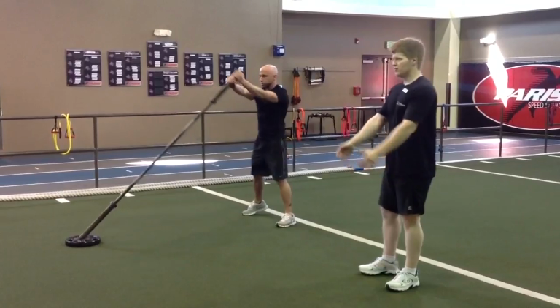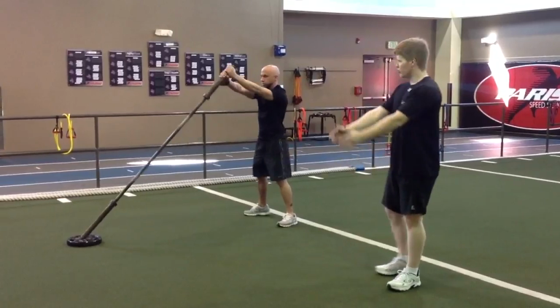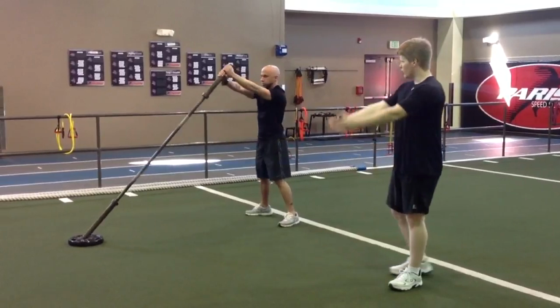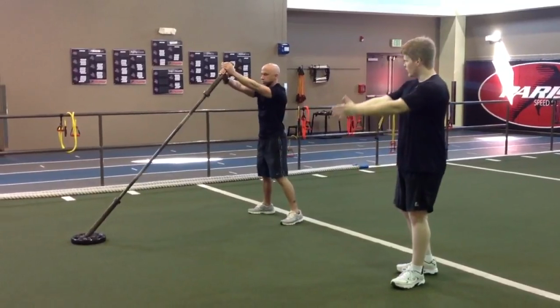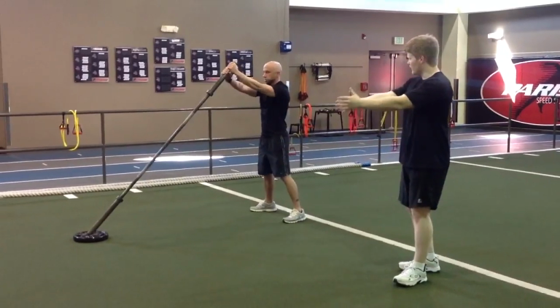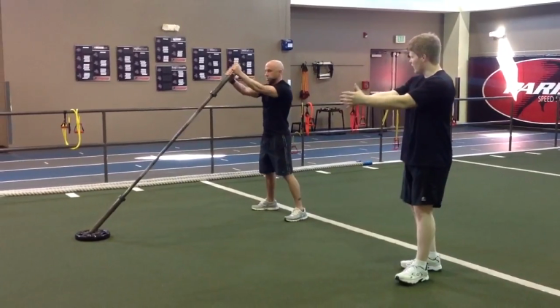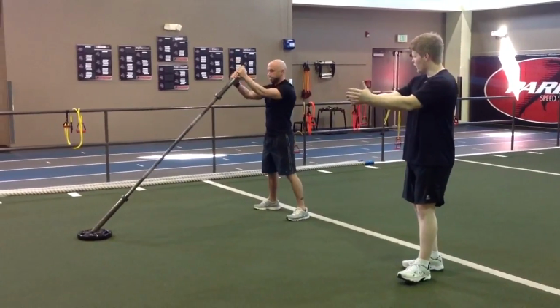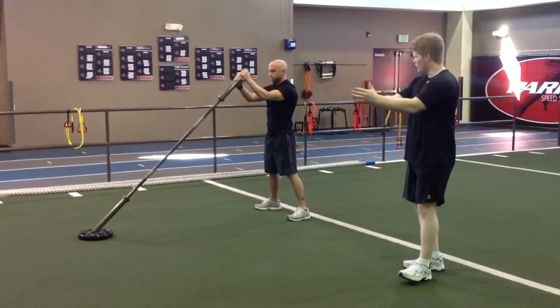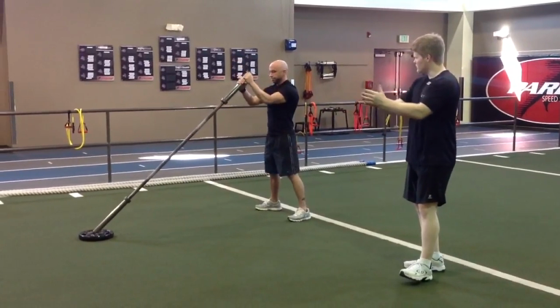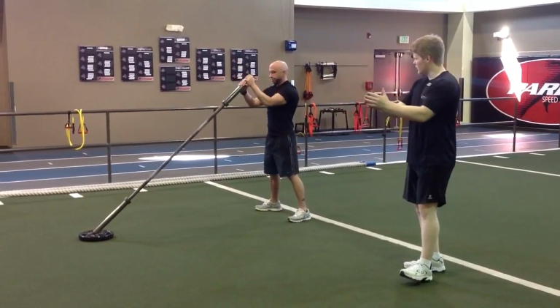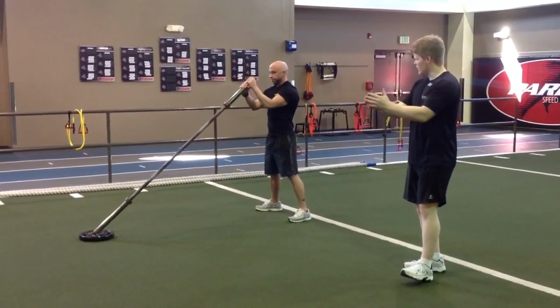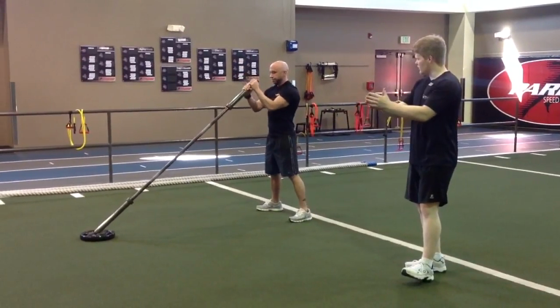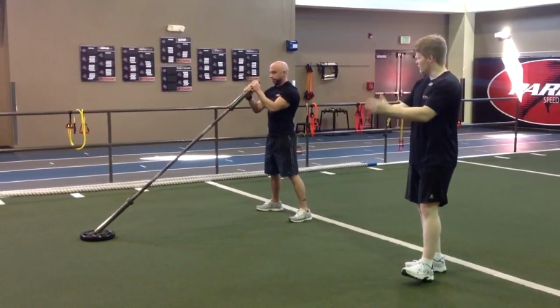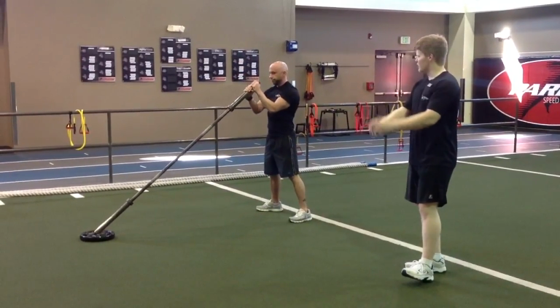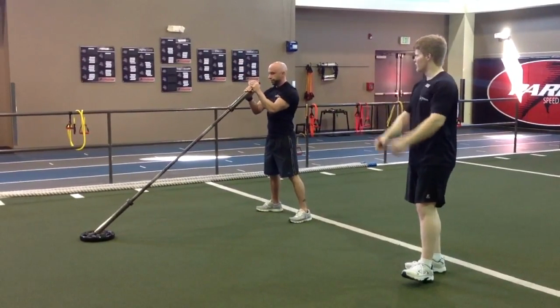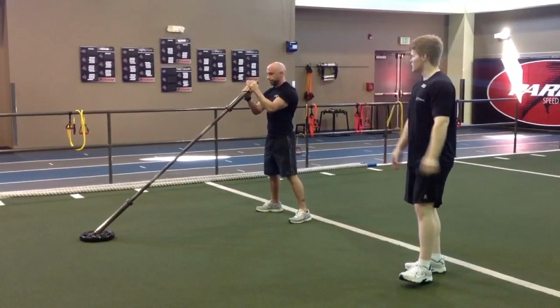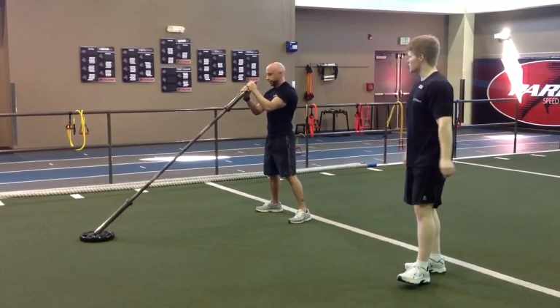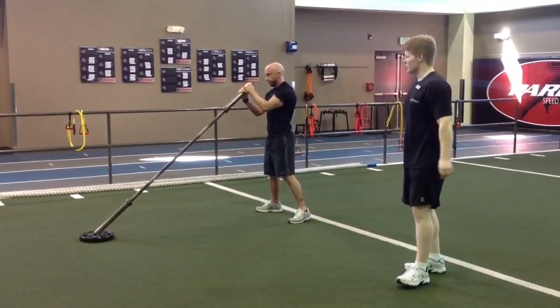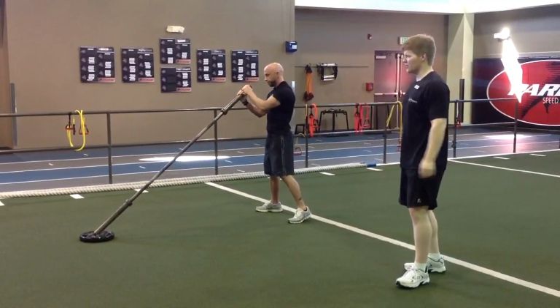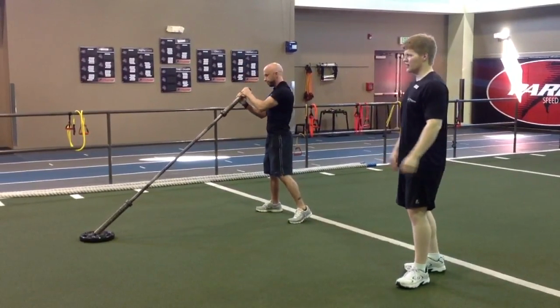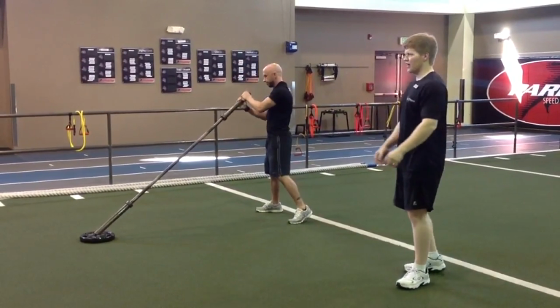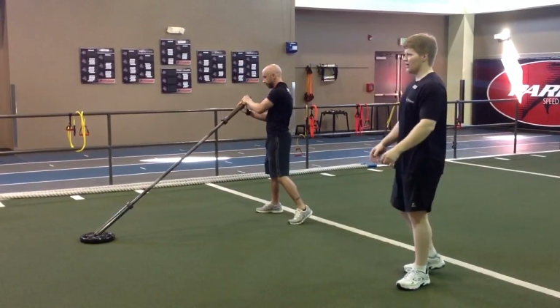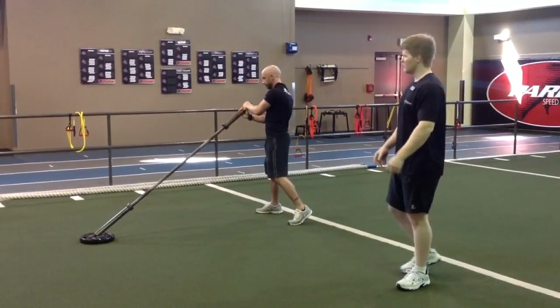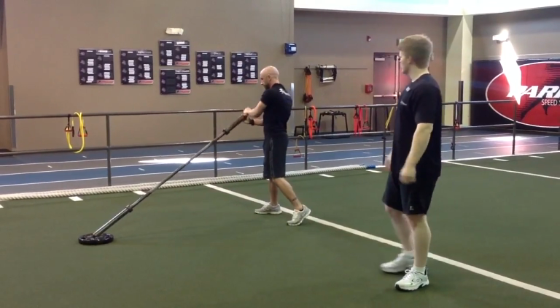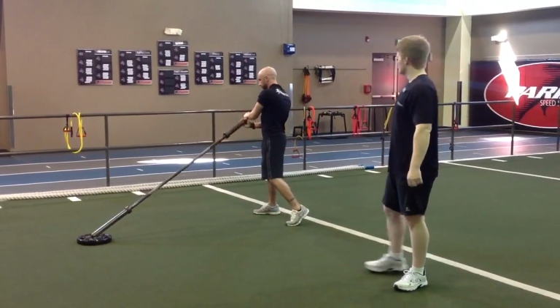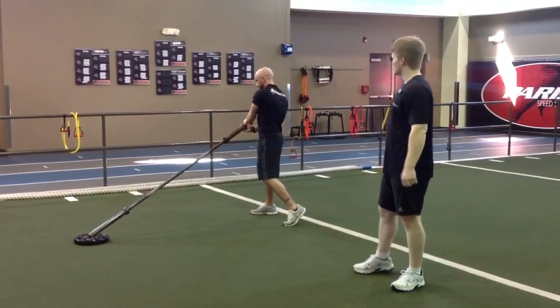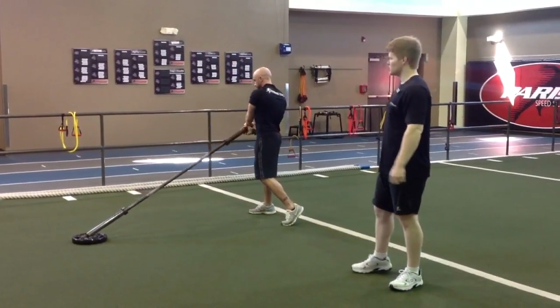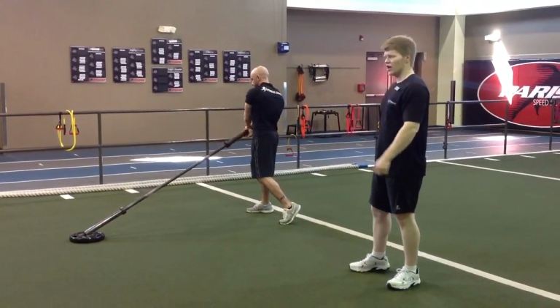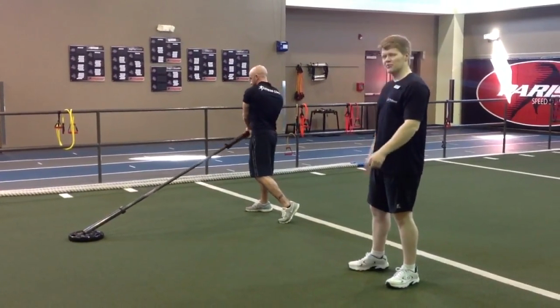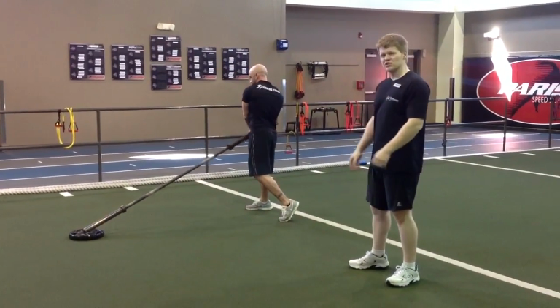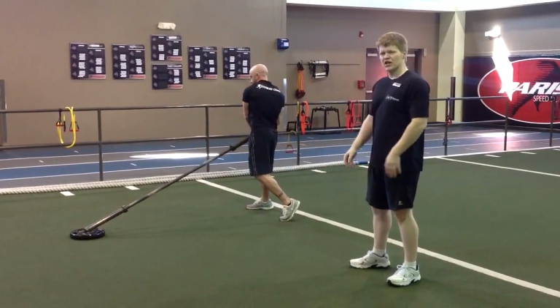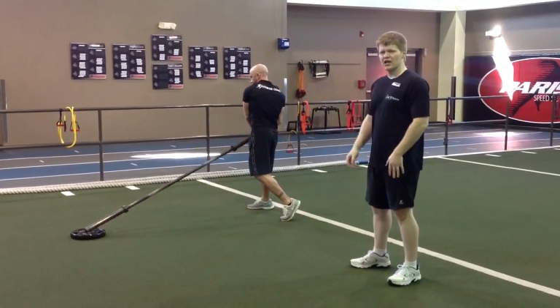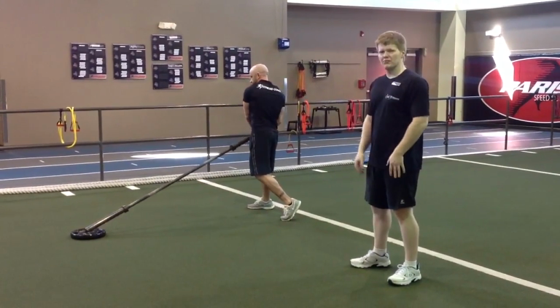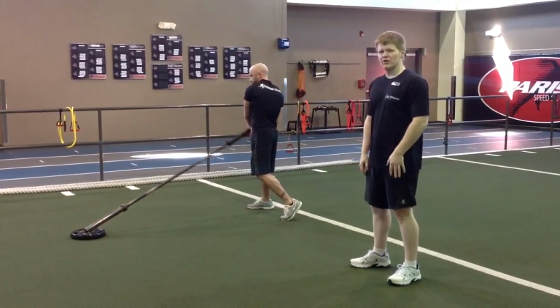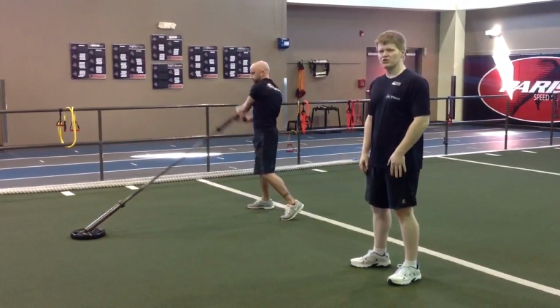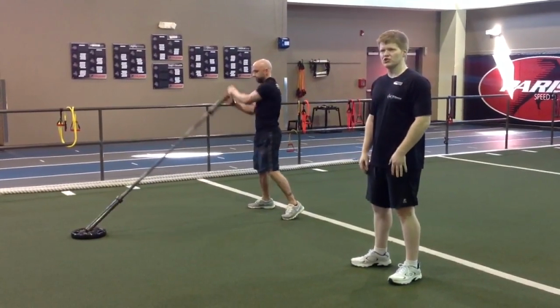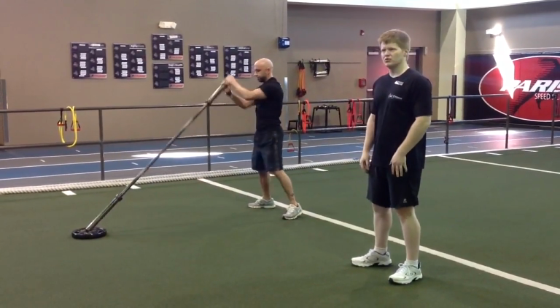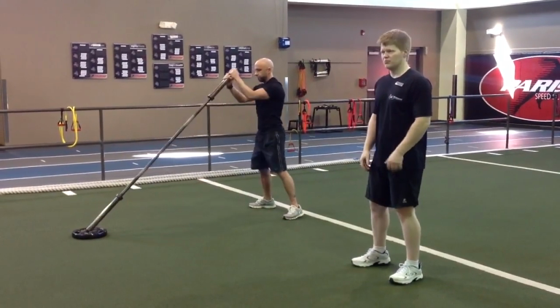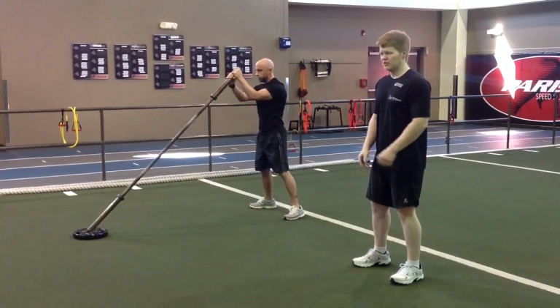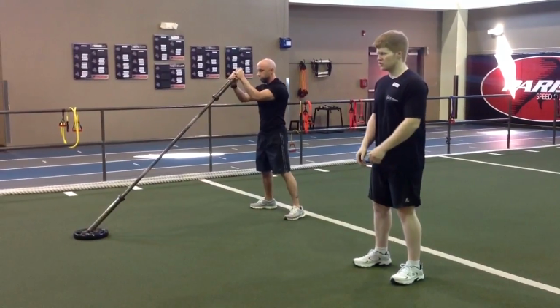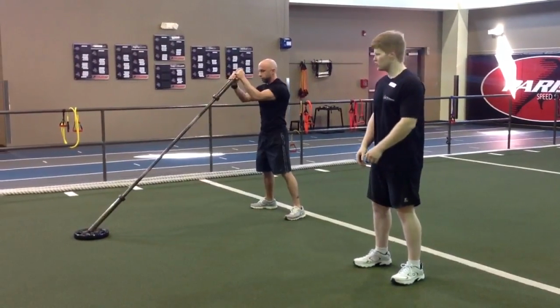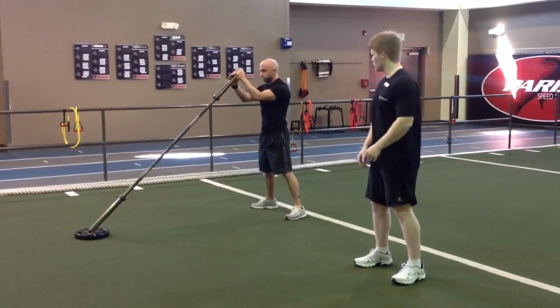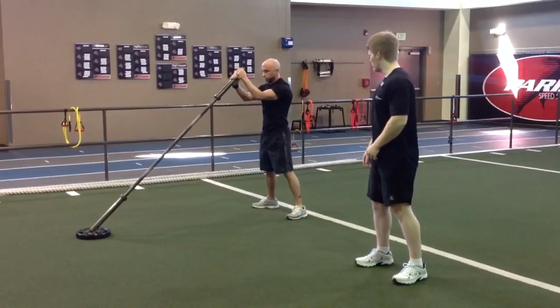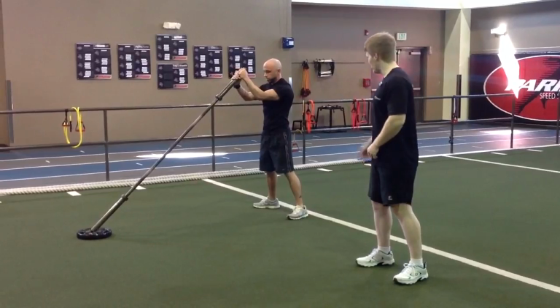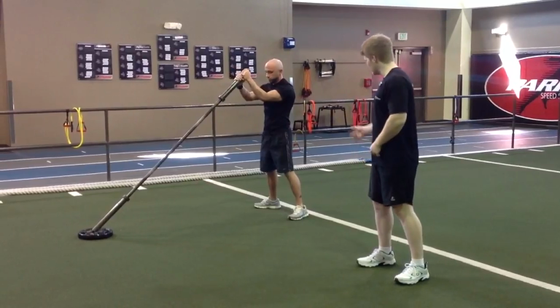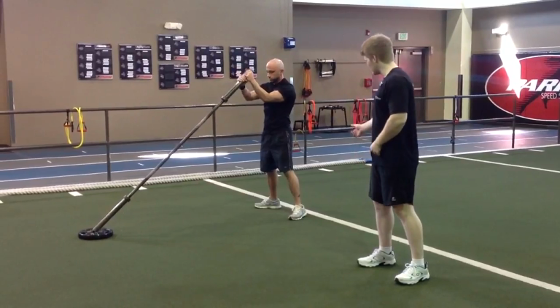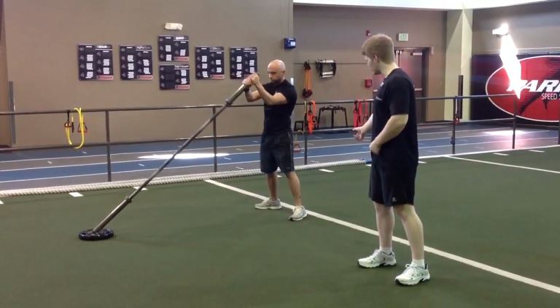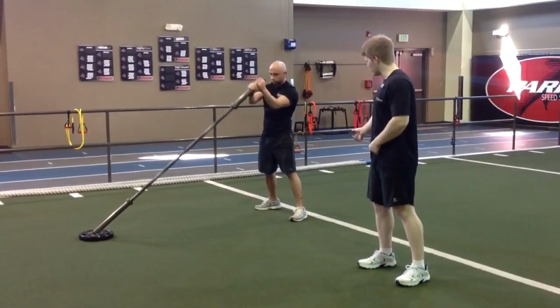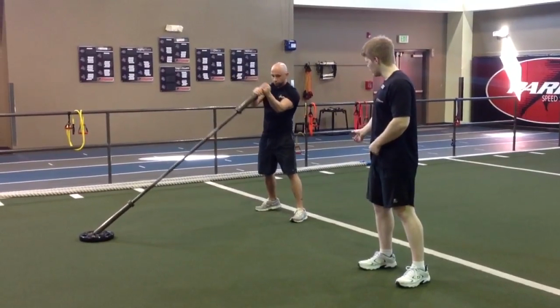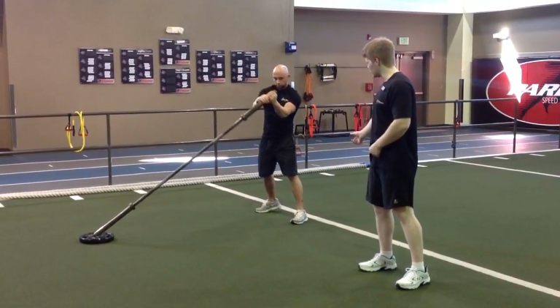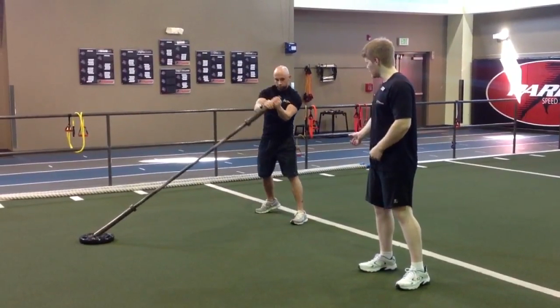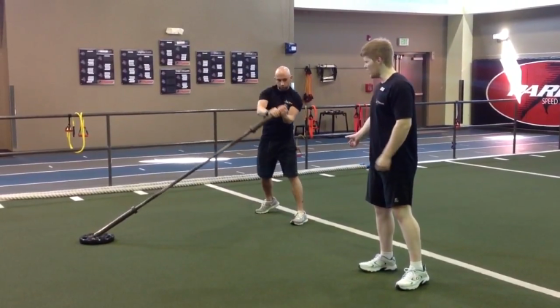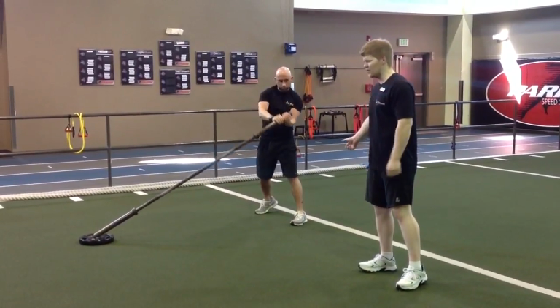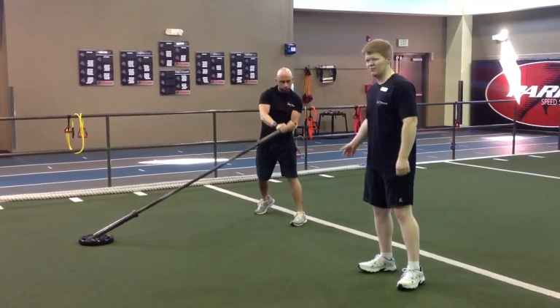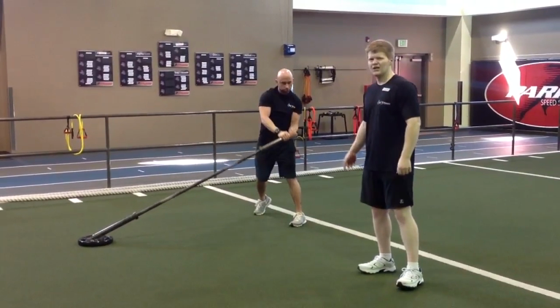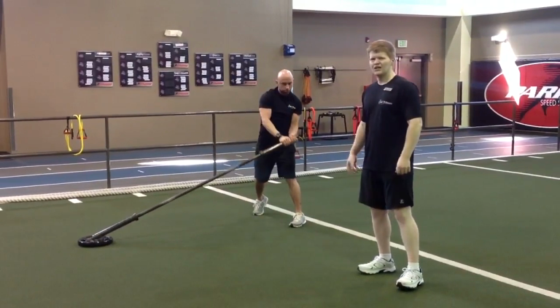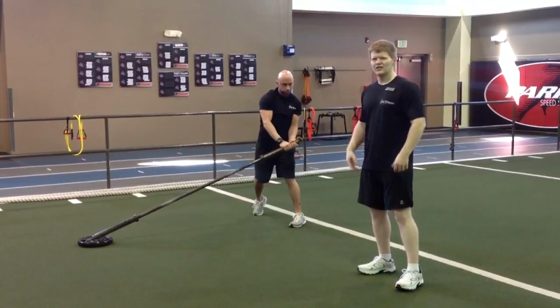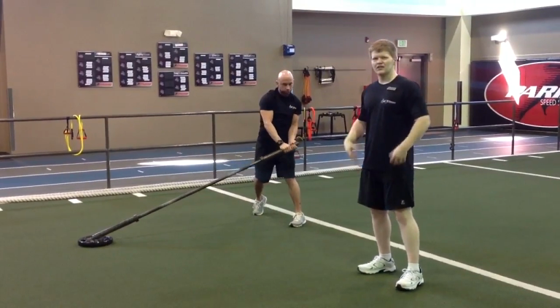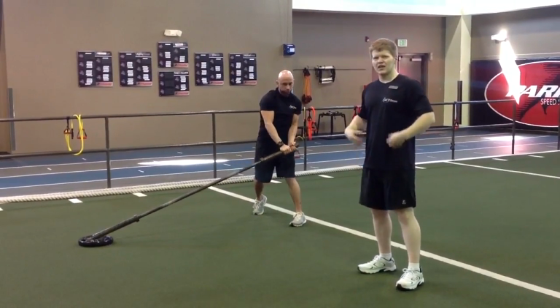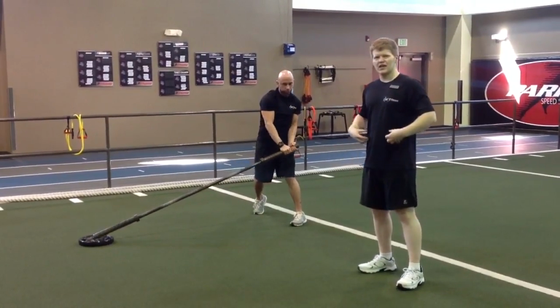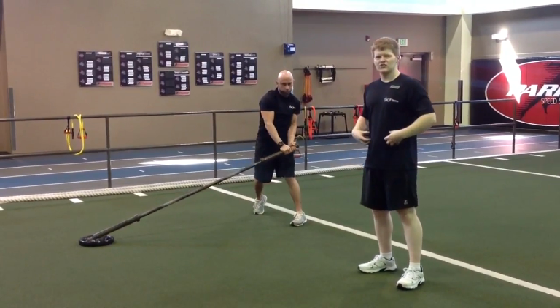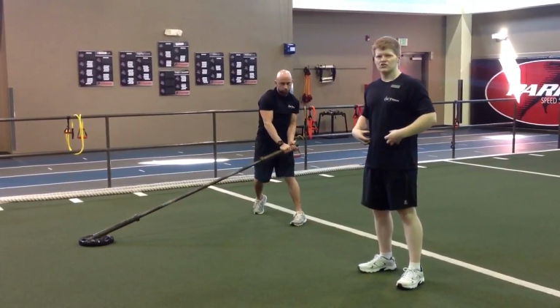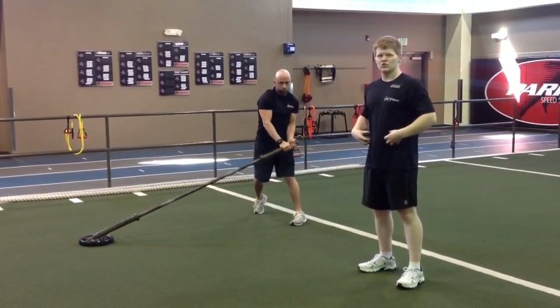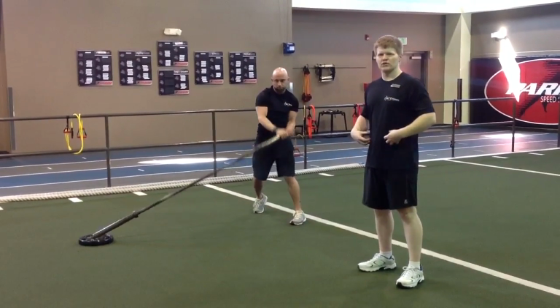bring the arms in. Just like that. Same exact motion. Be sure to put it in the bottom and get that extra twist.